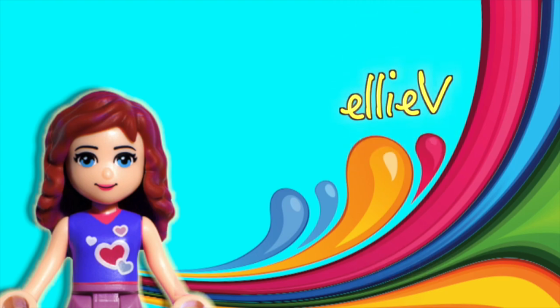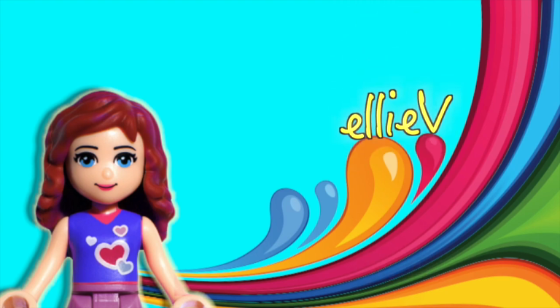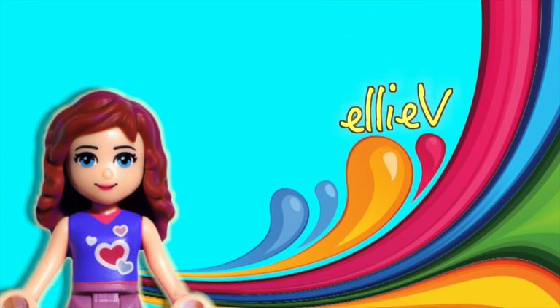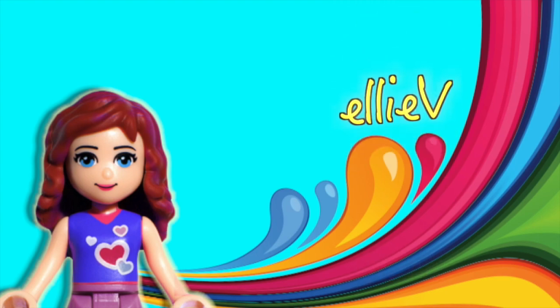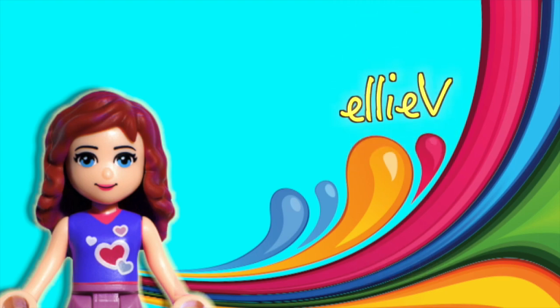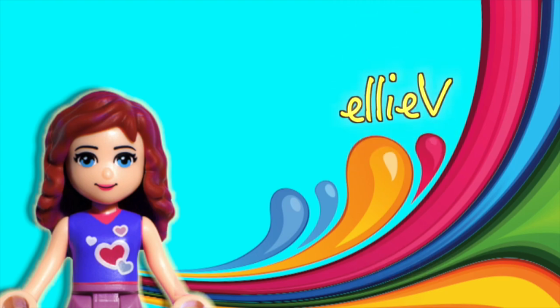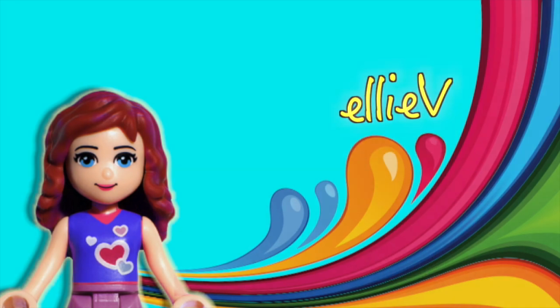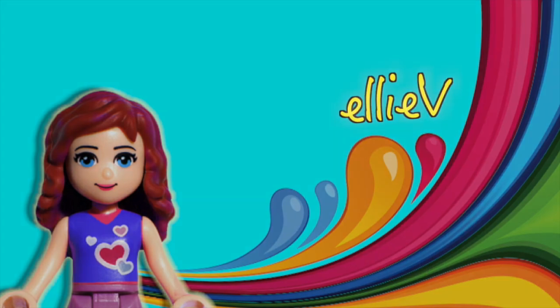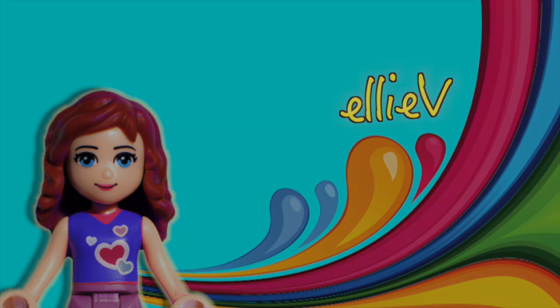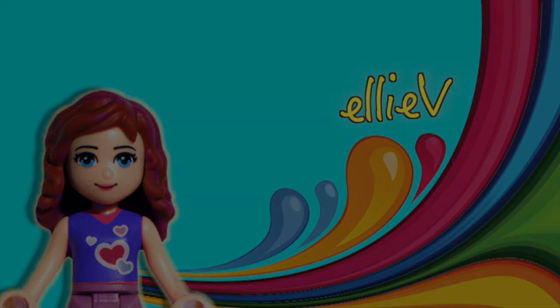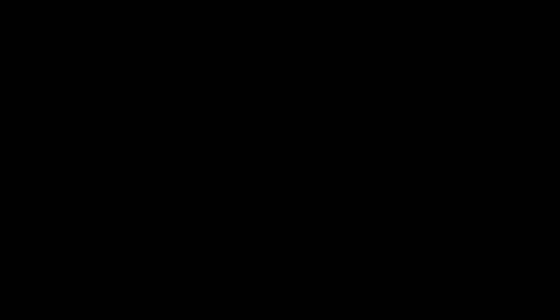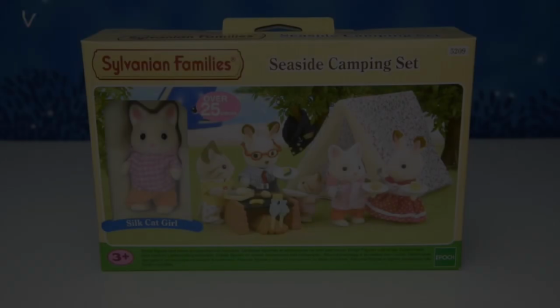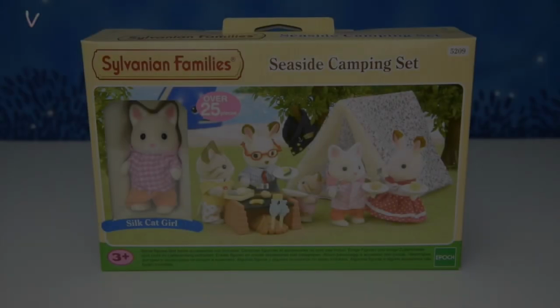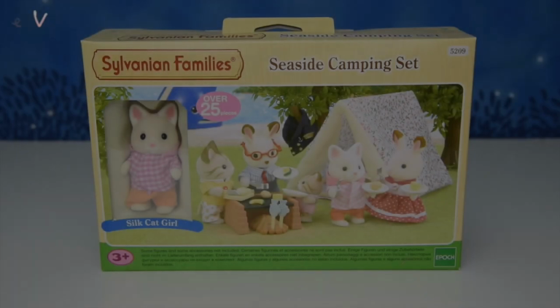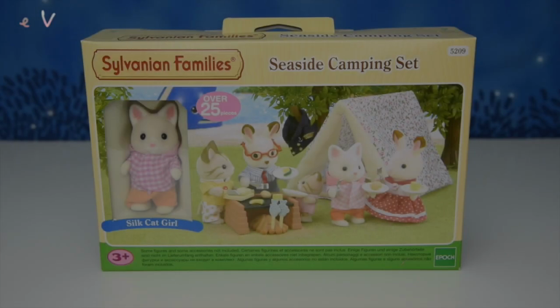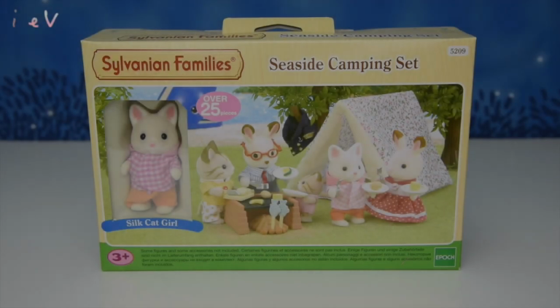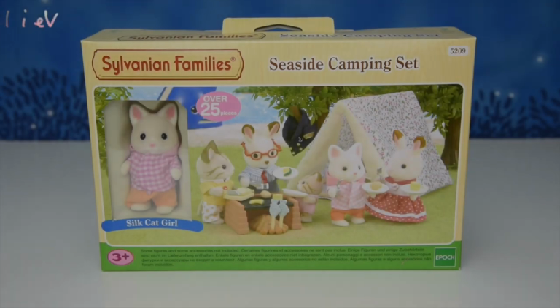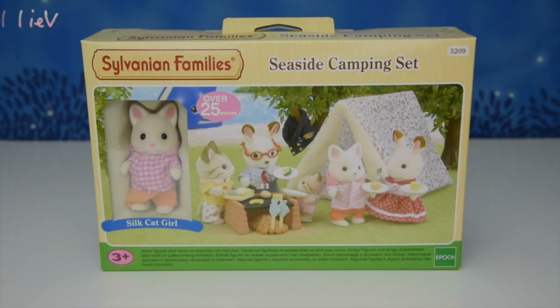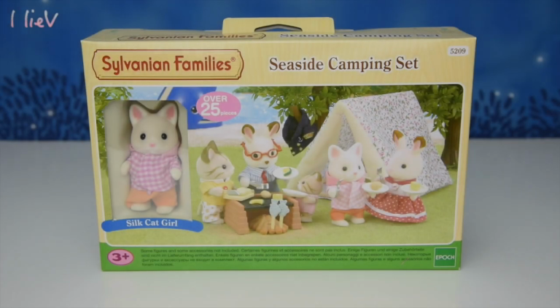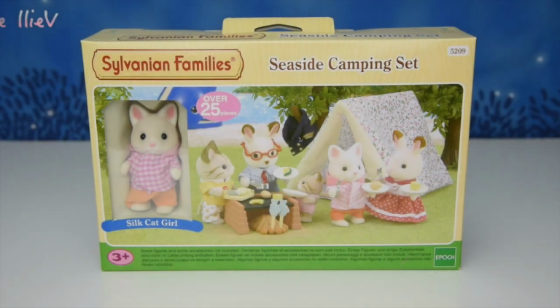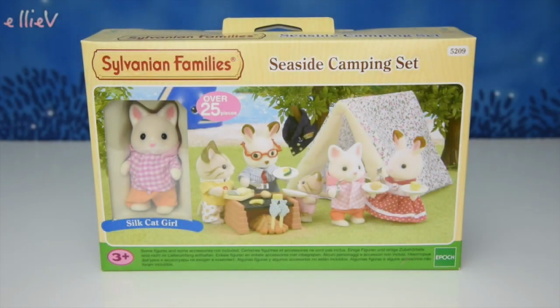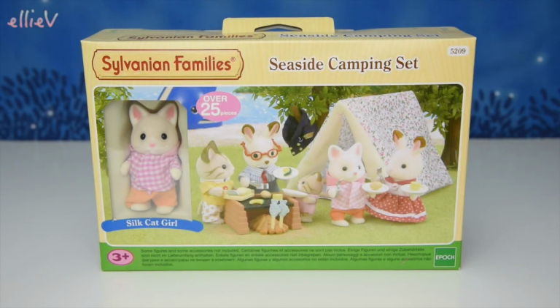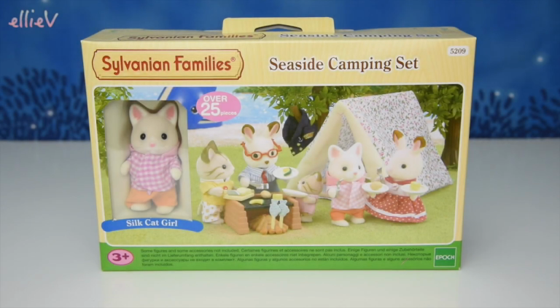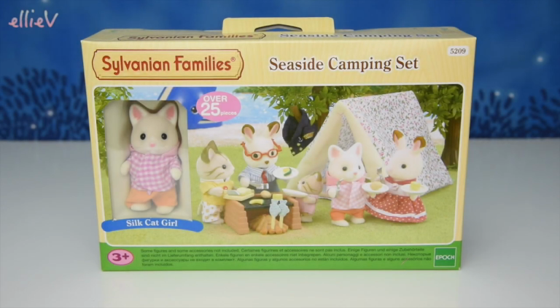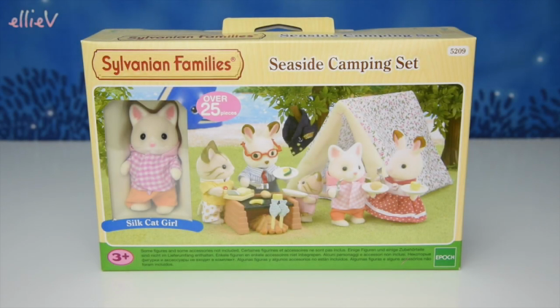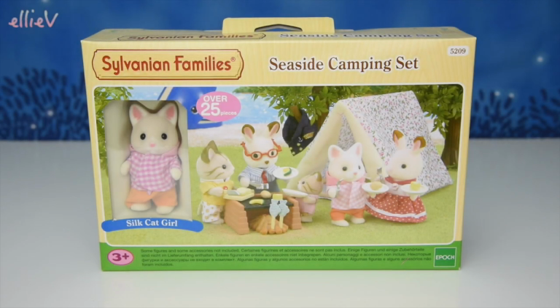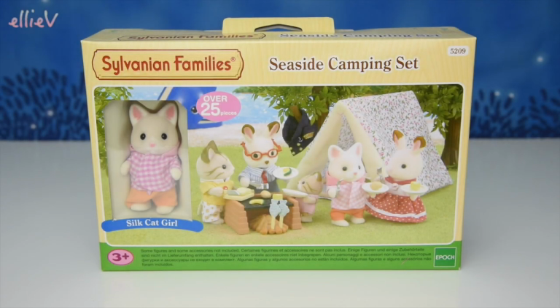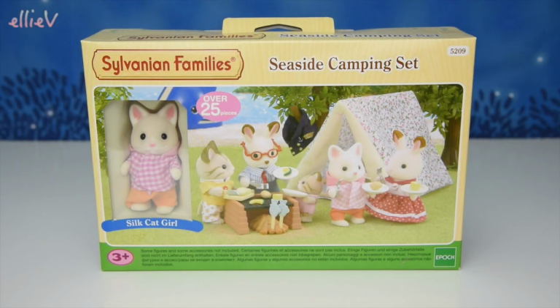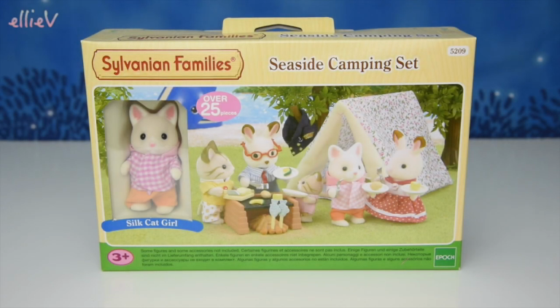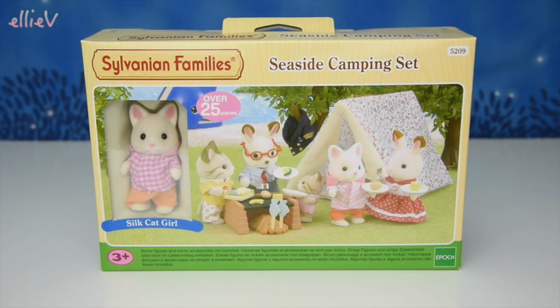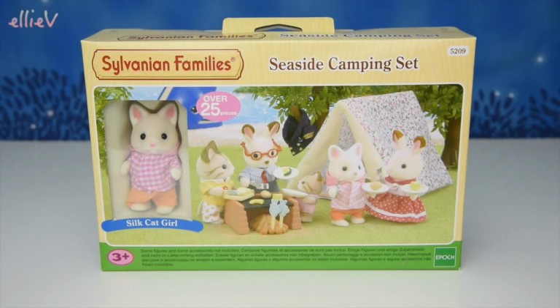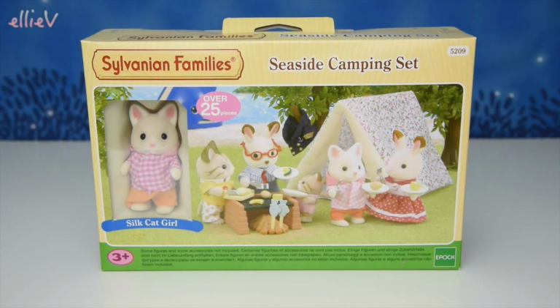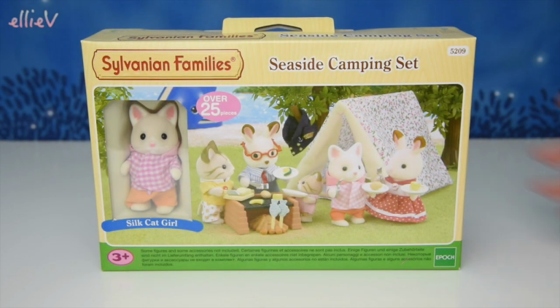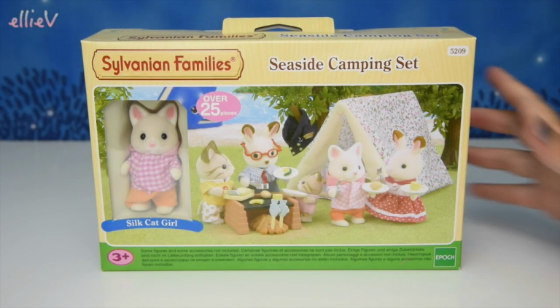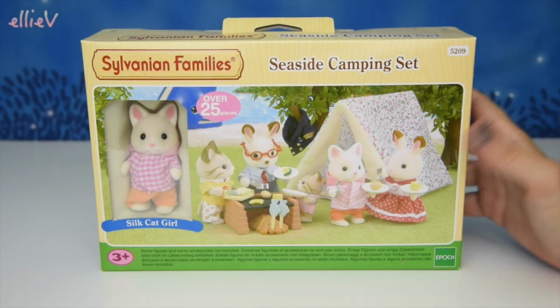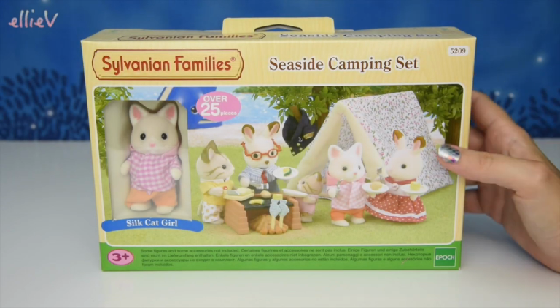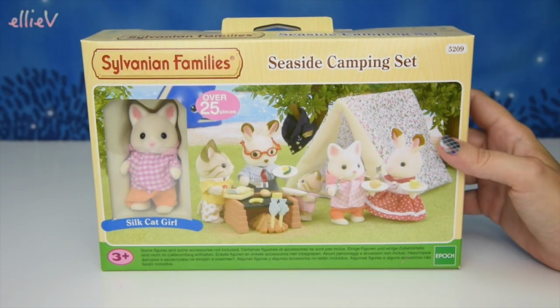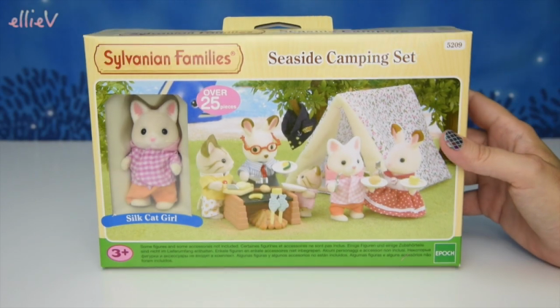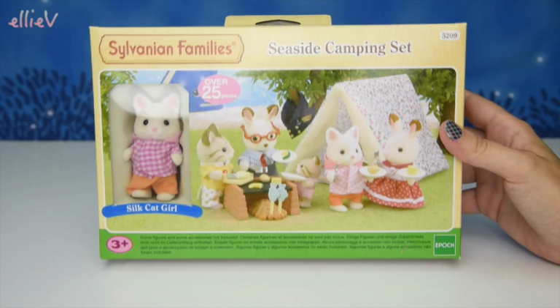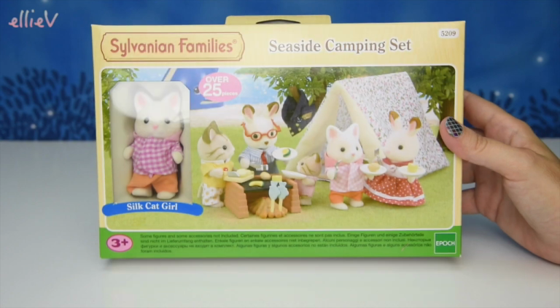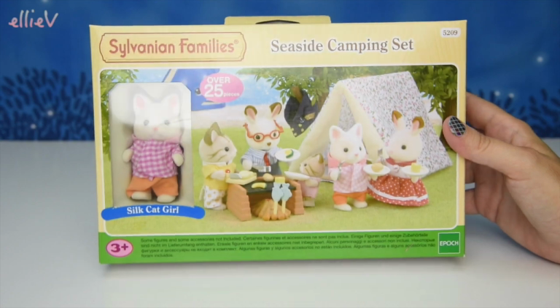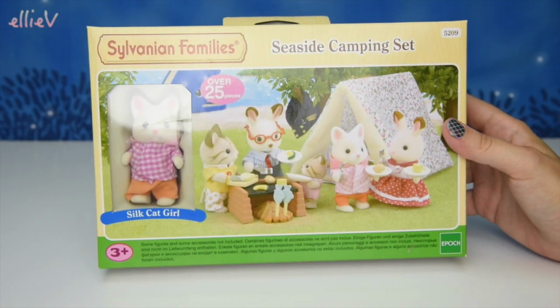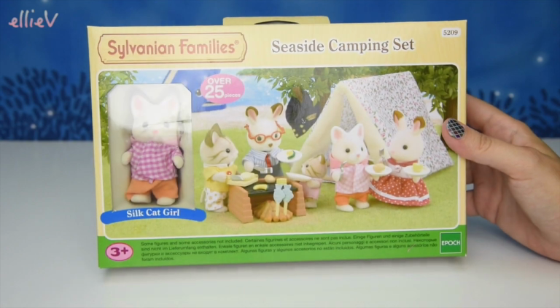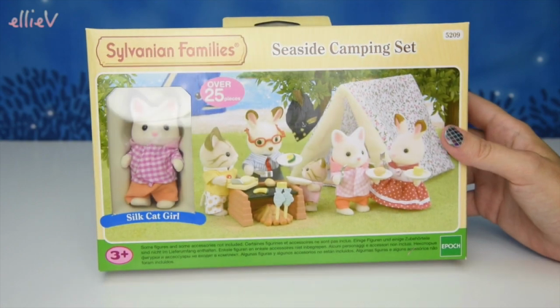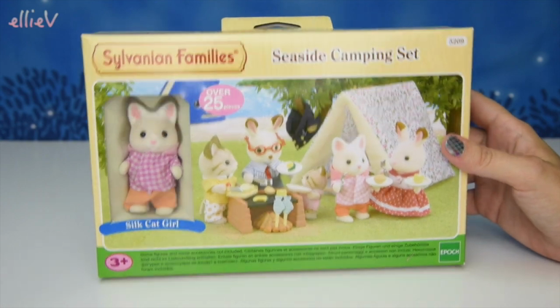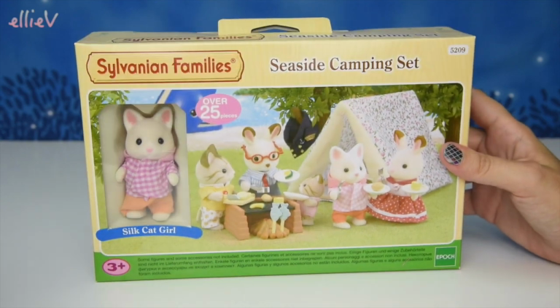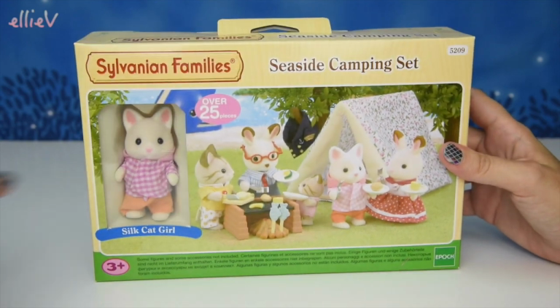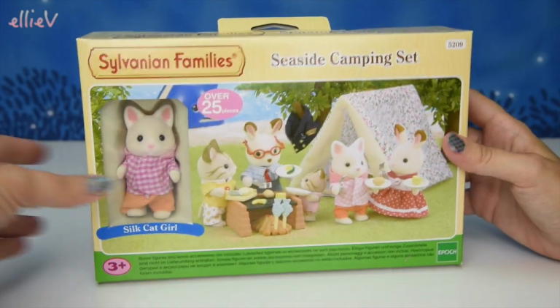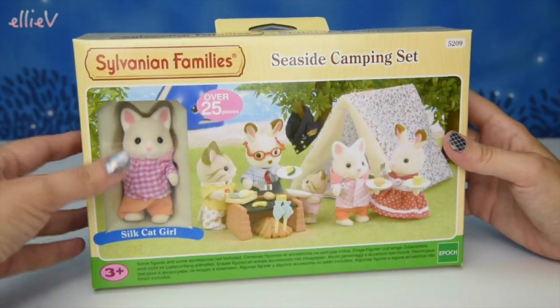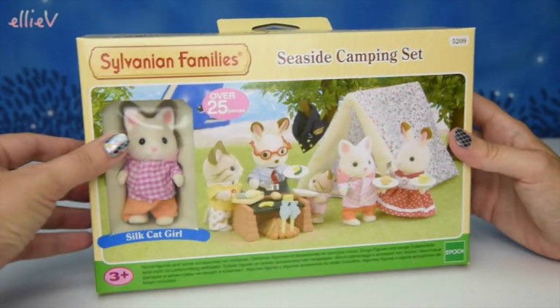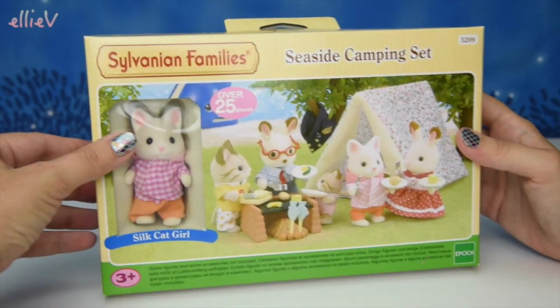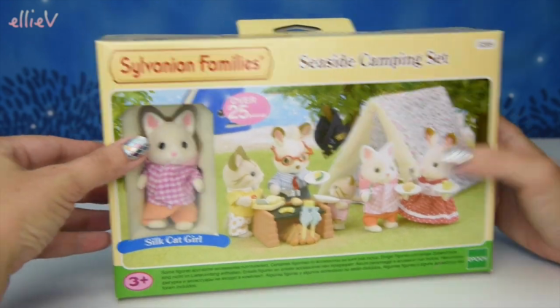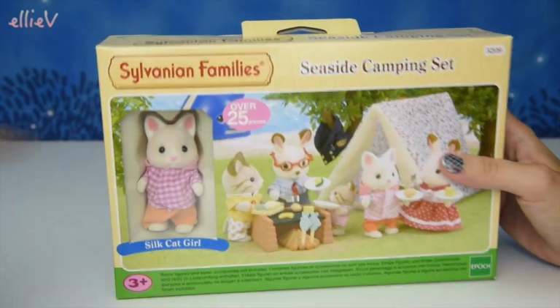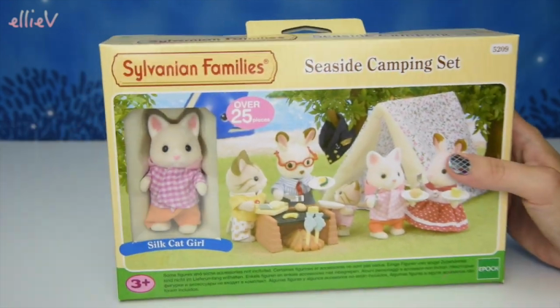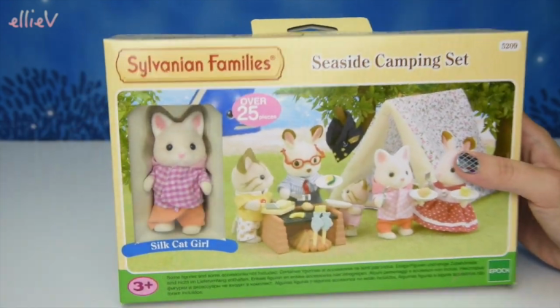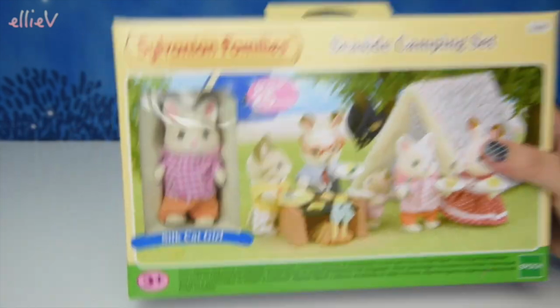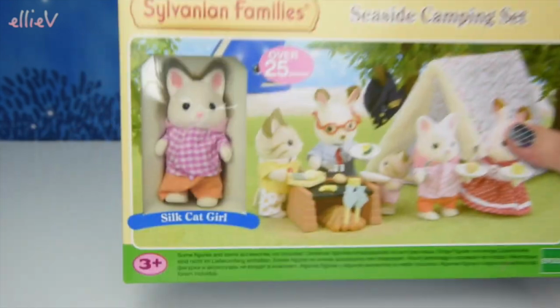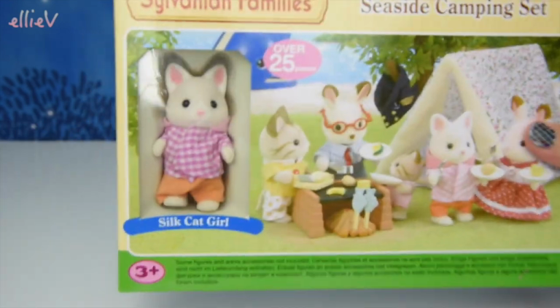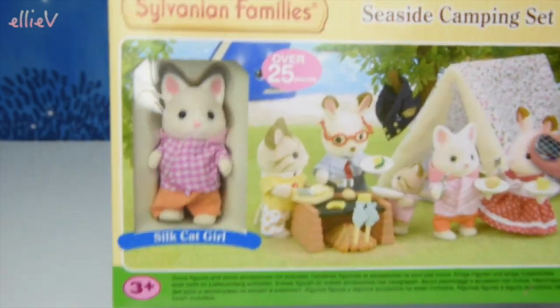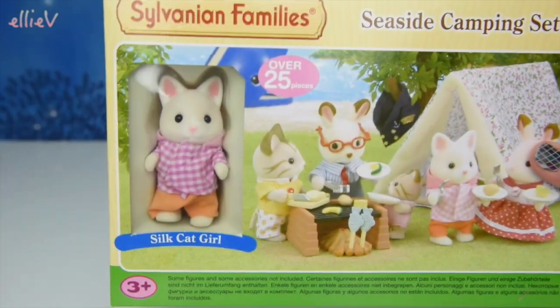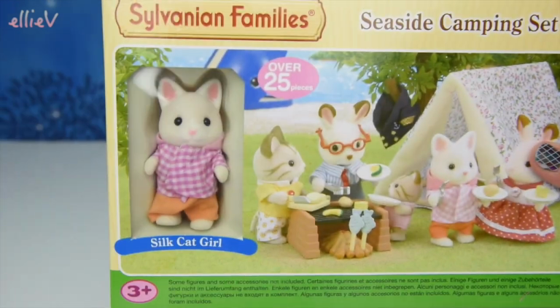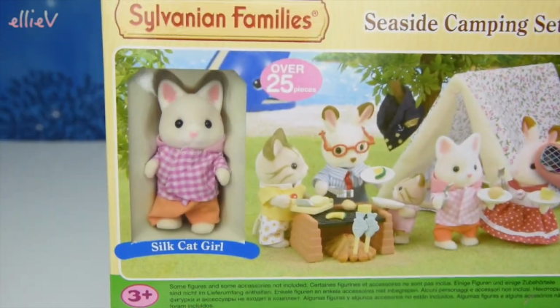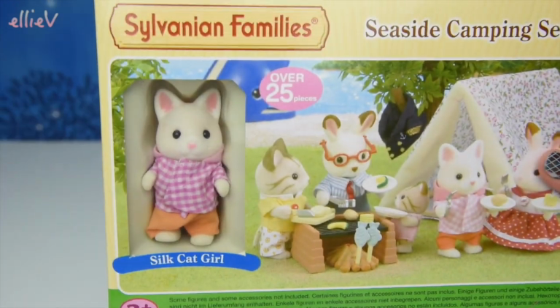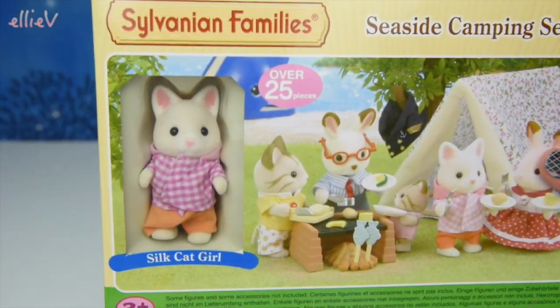Hello, welcome to LEV Toys. I have got a Sylvanian Families, Calico Critters, cute little critter here.